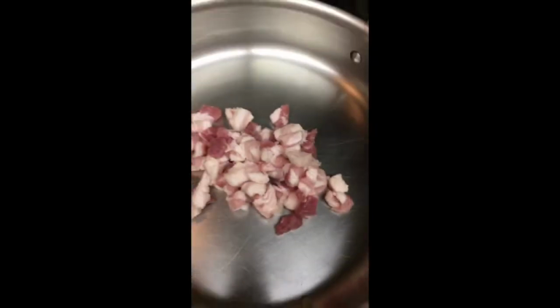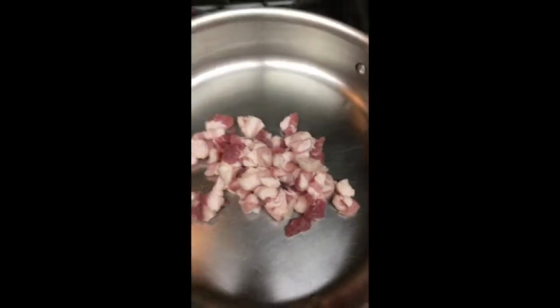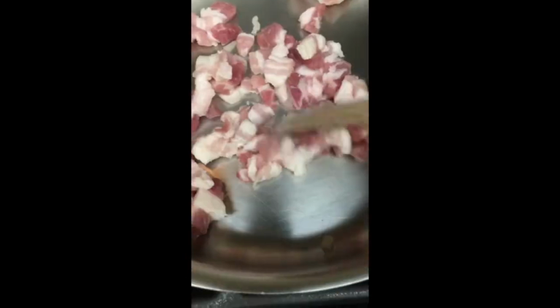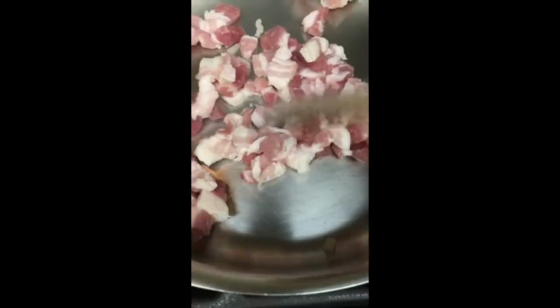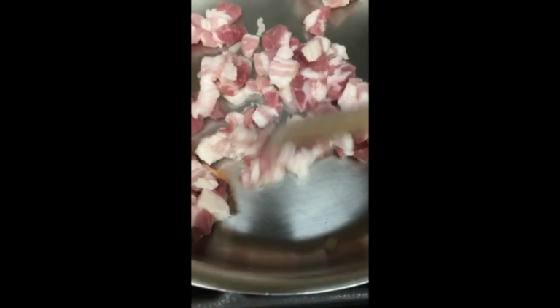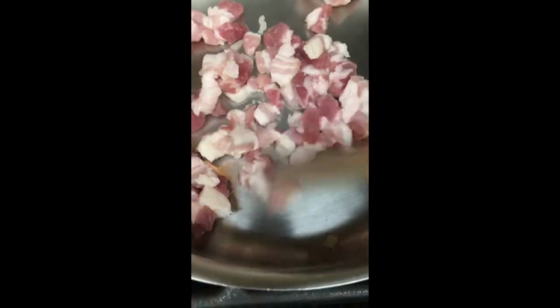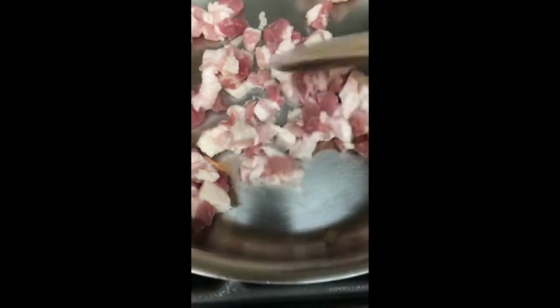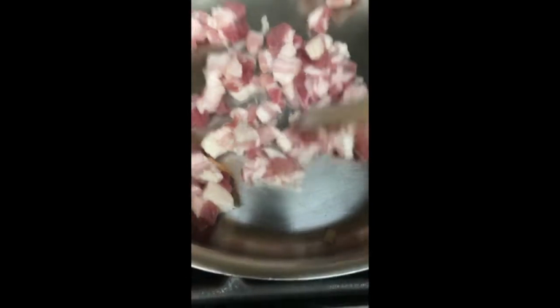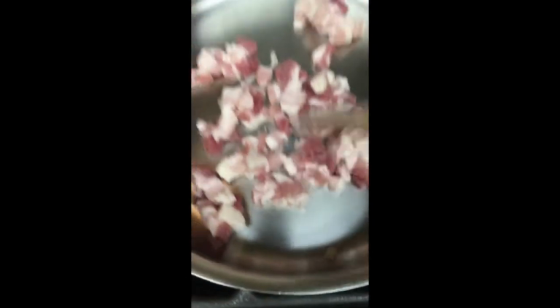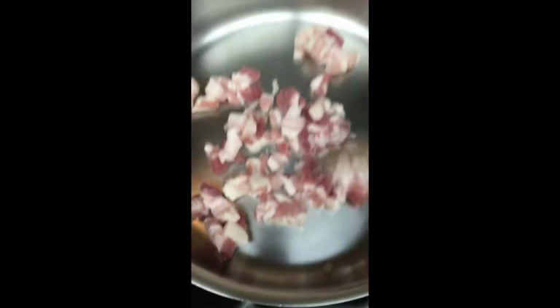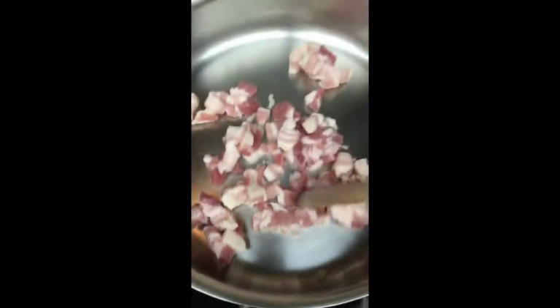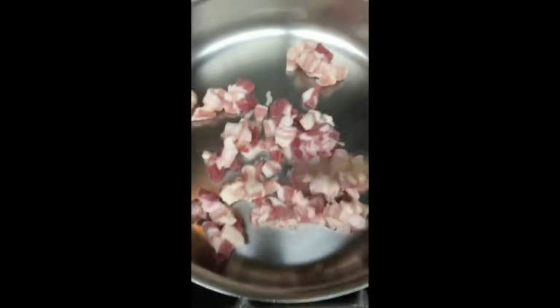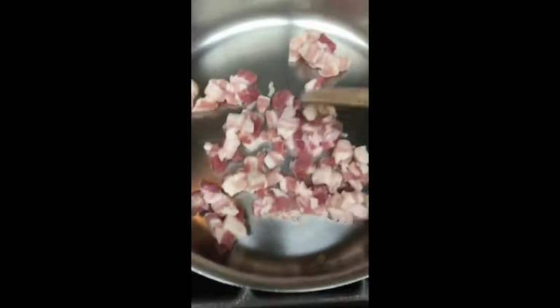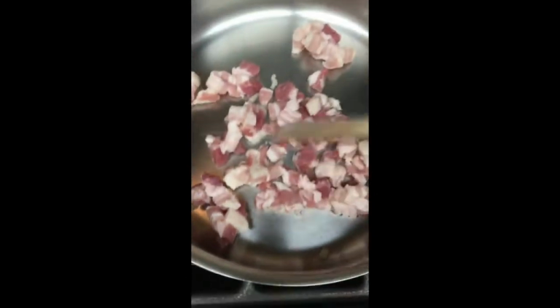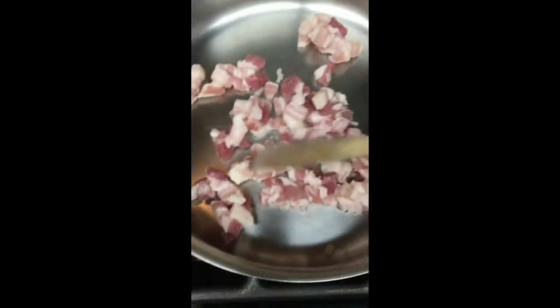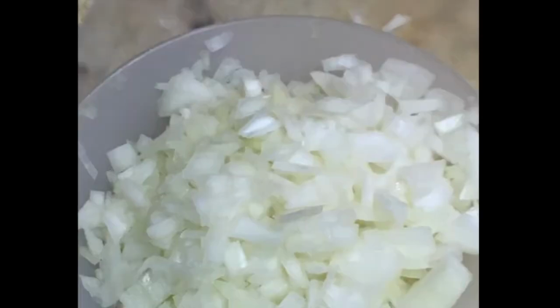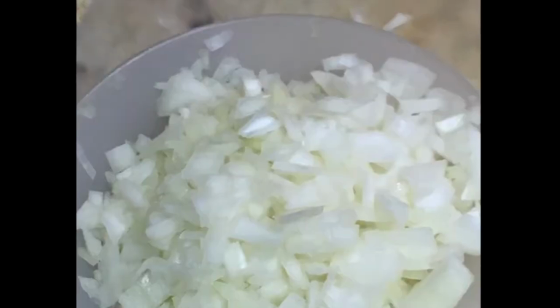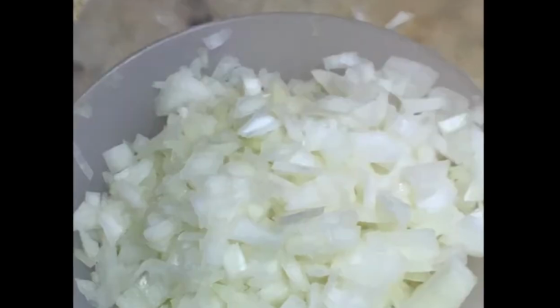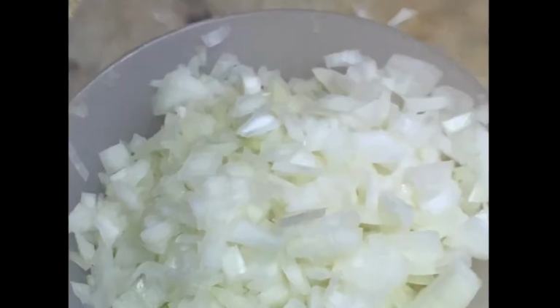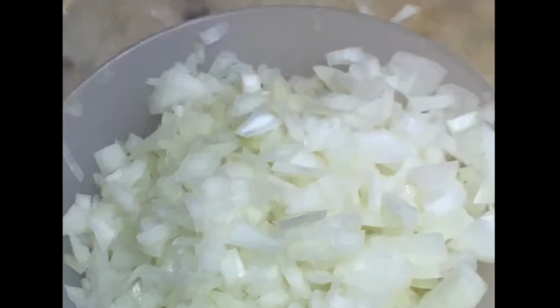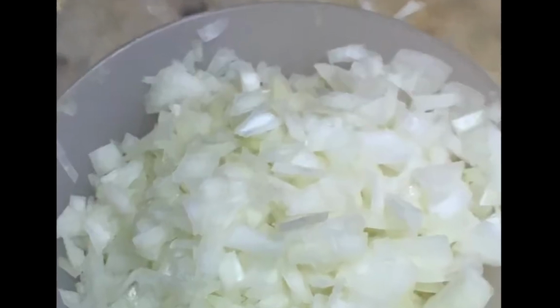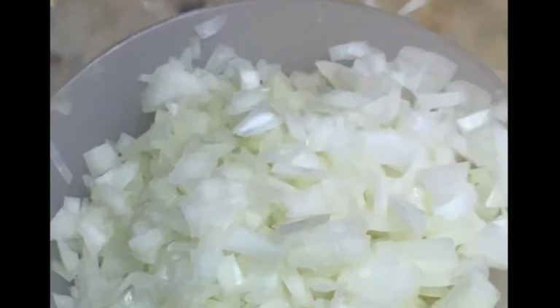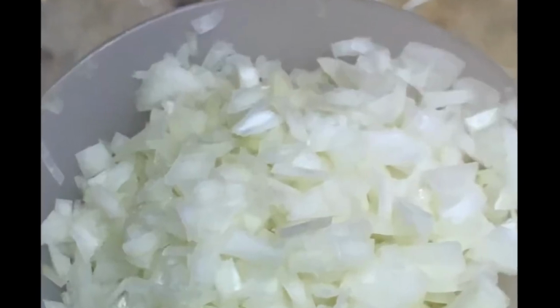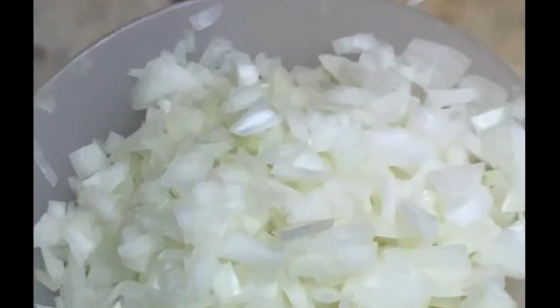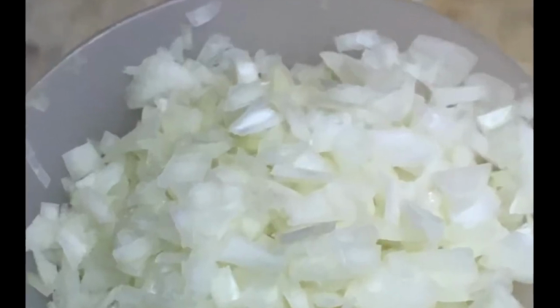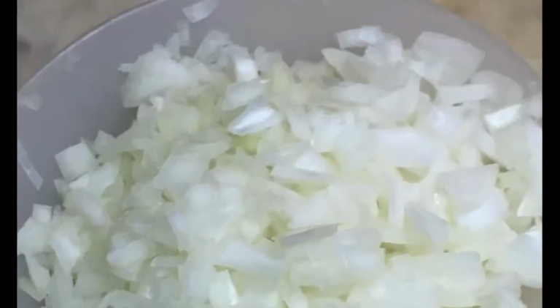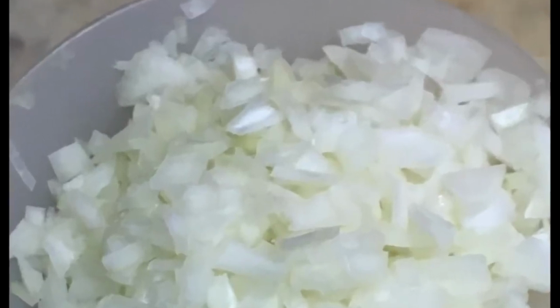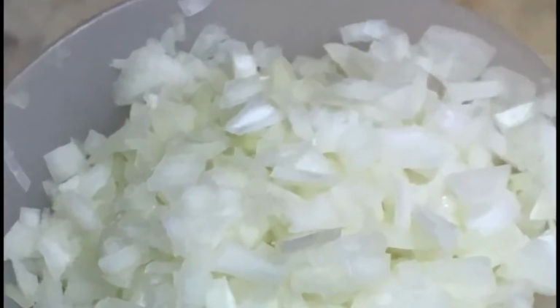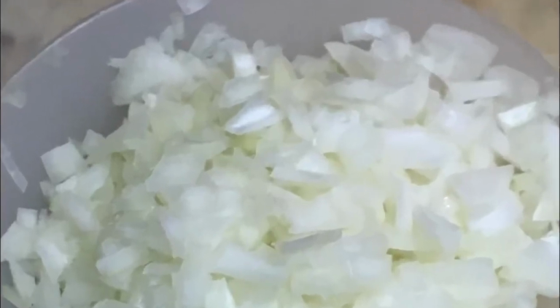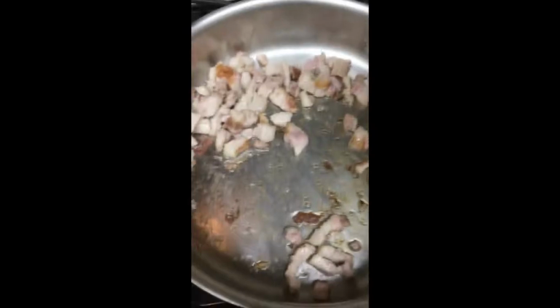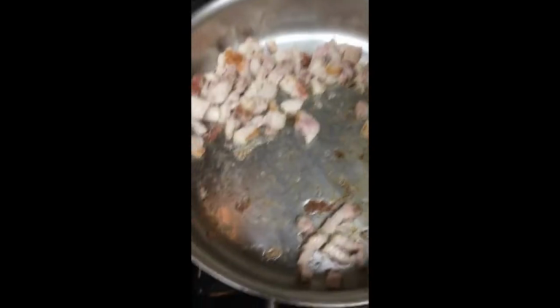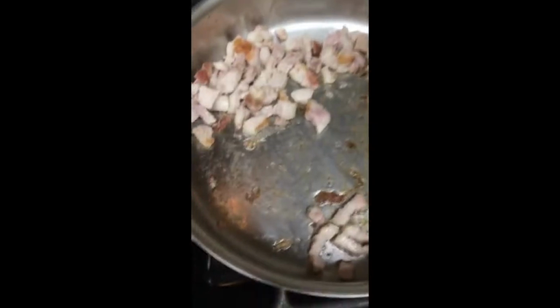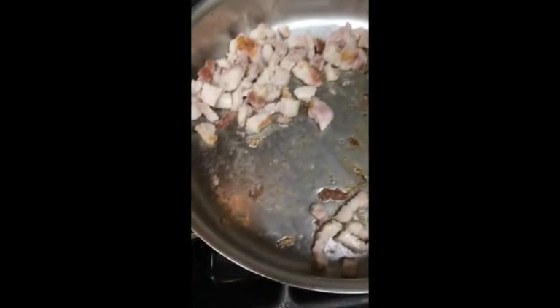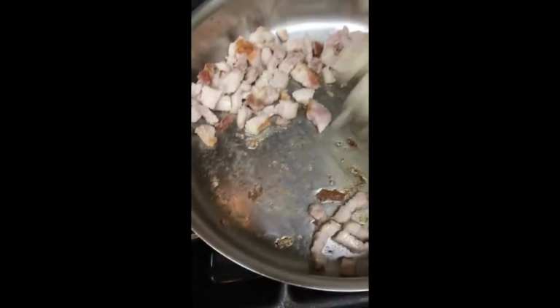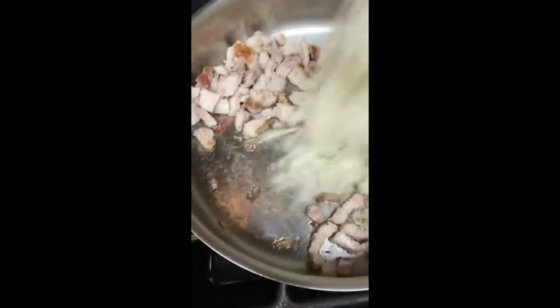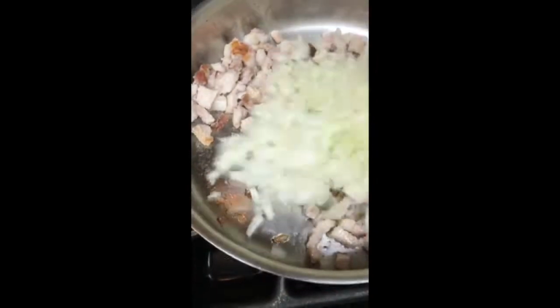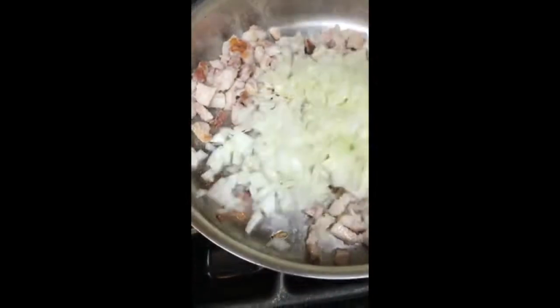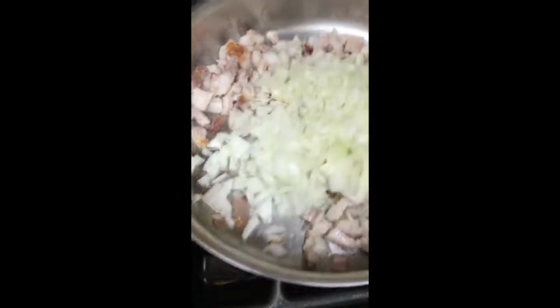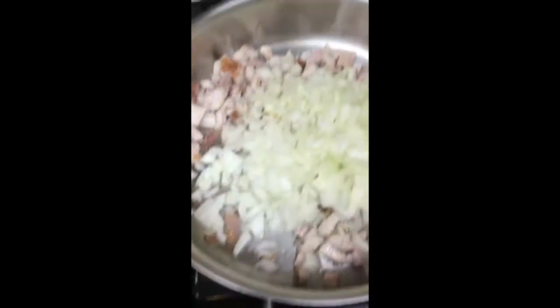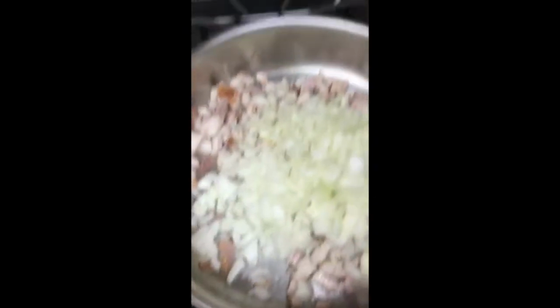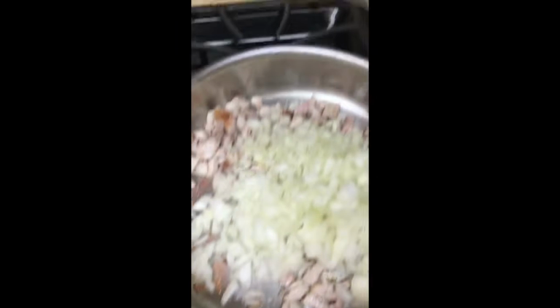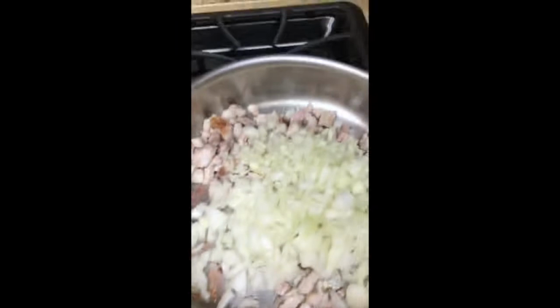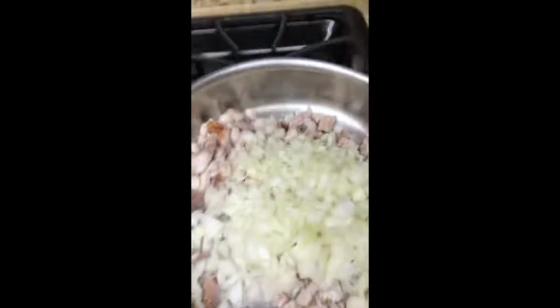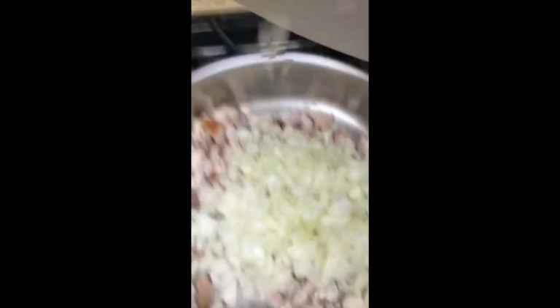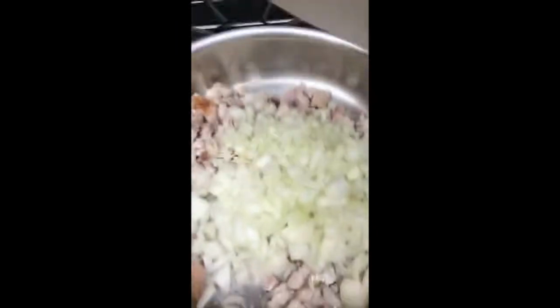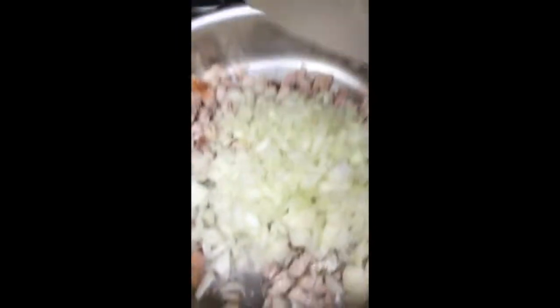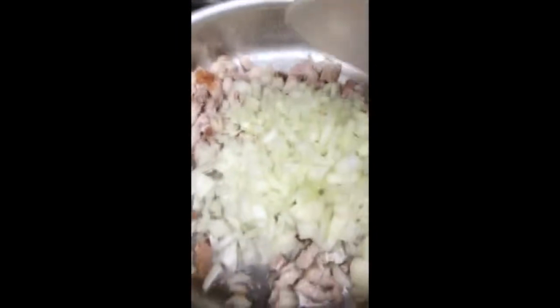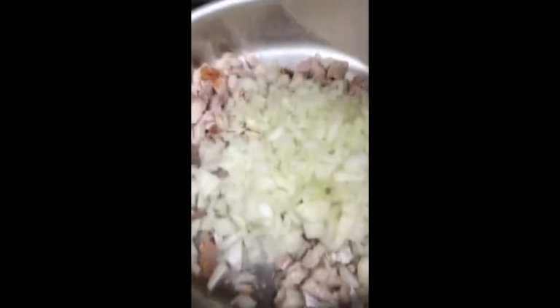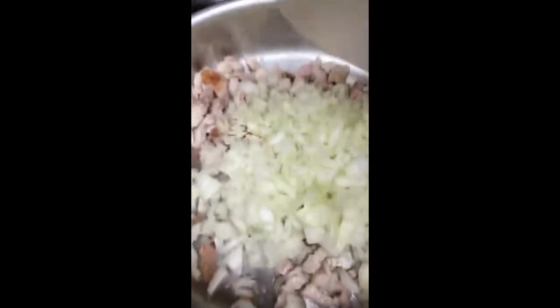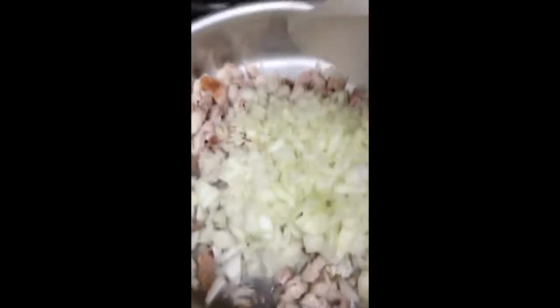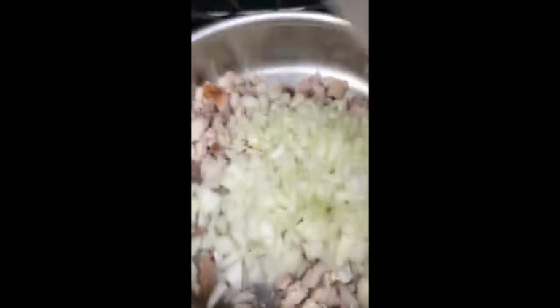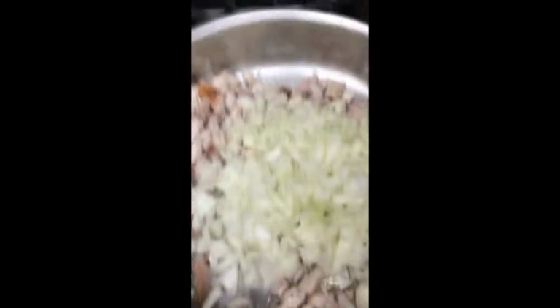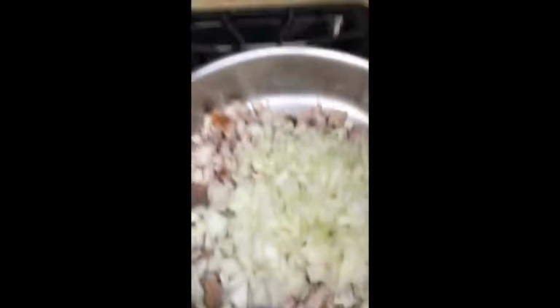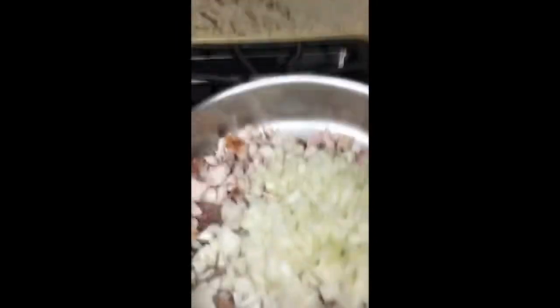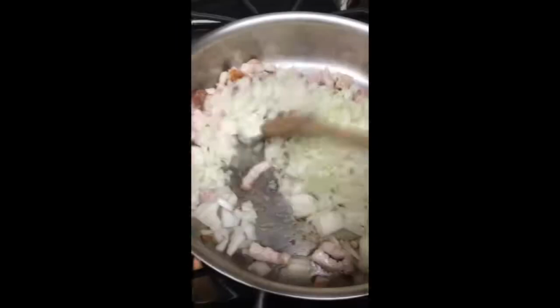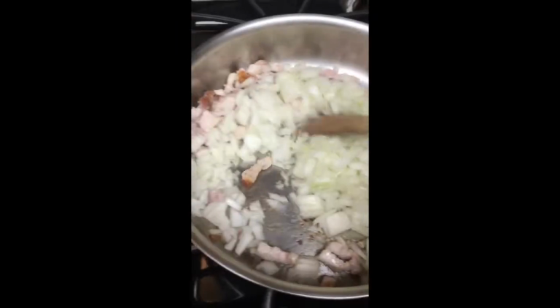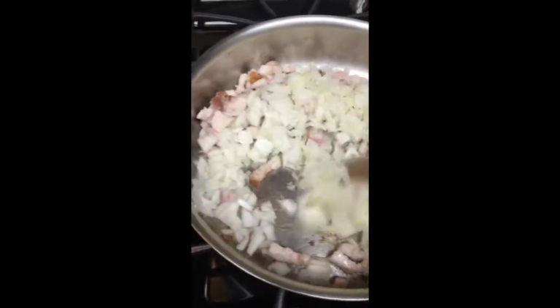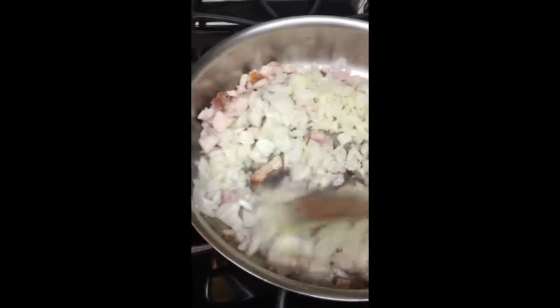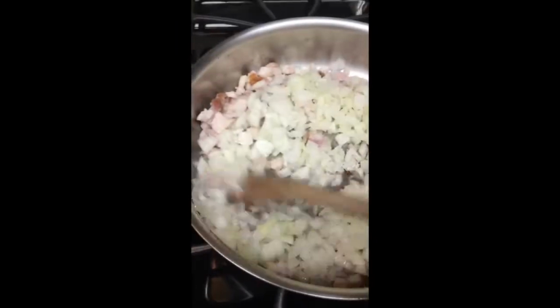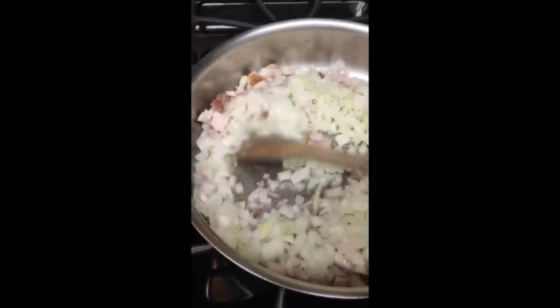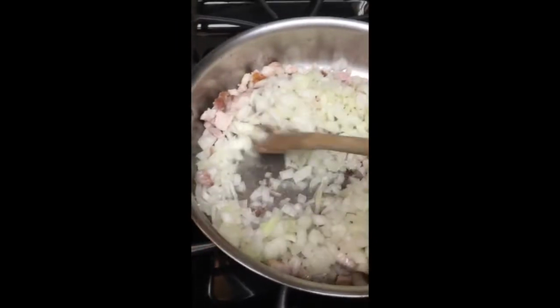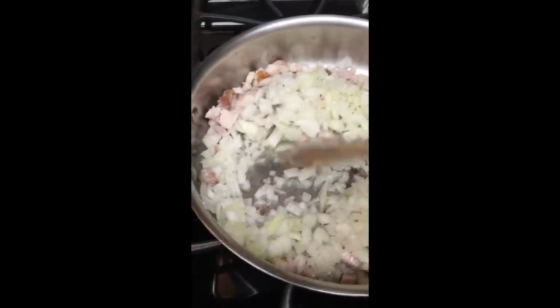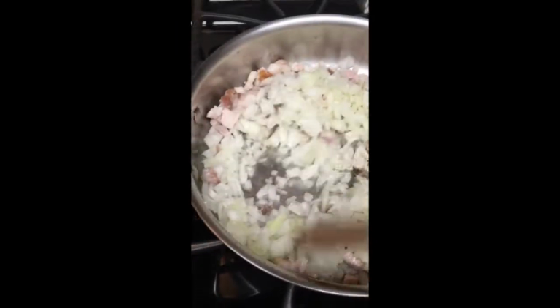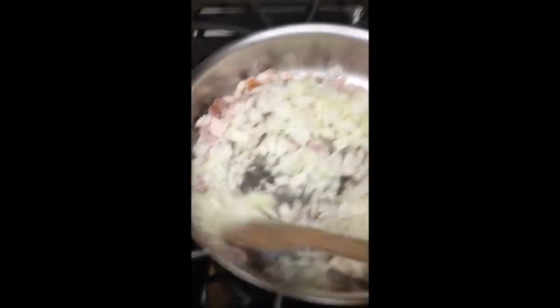Chop it, get it going on some medium heat. Then shed some tears, add some onions, stir it round, make it brown.